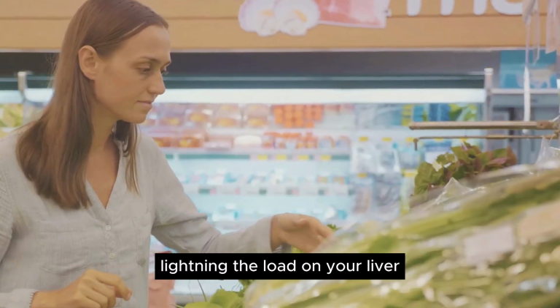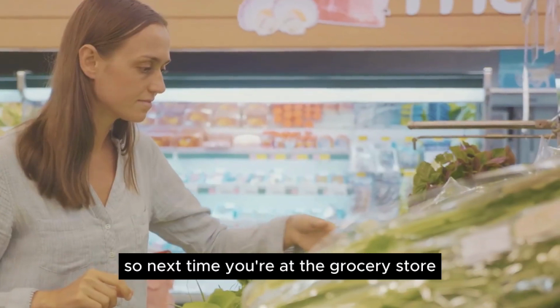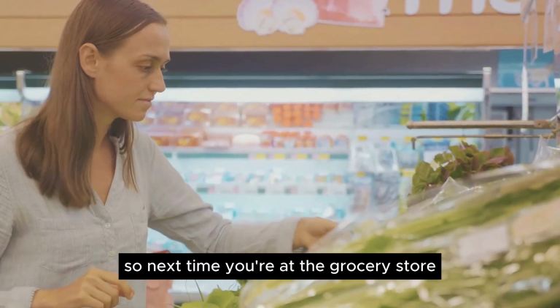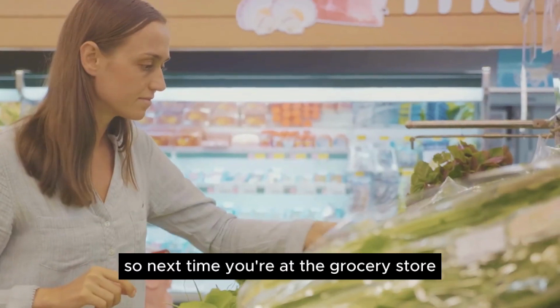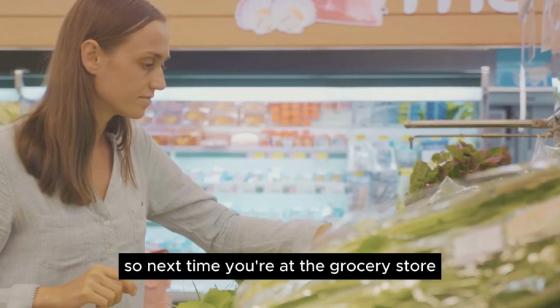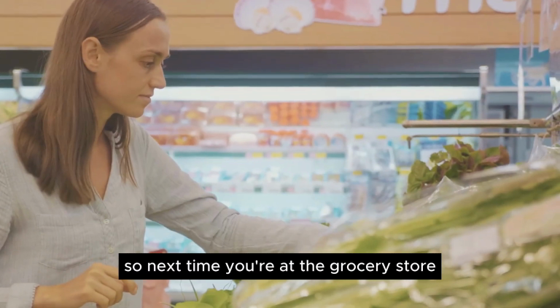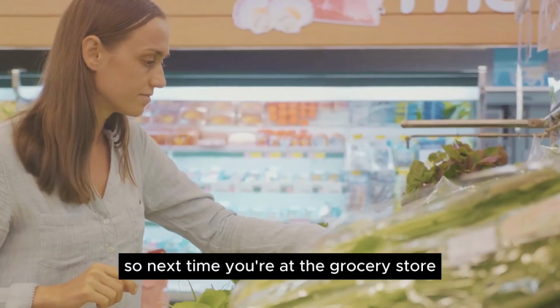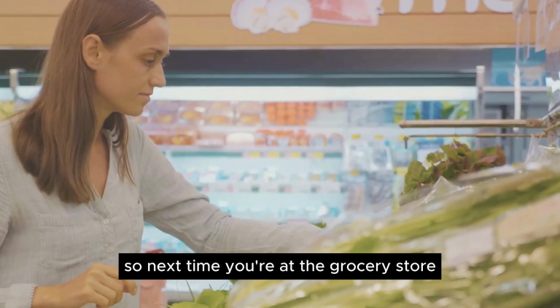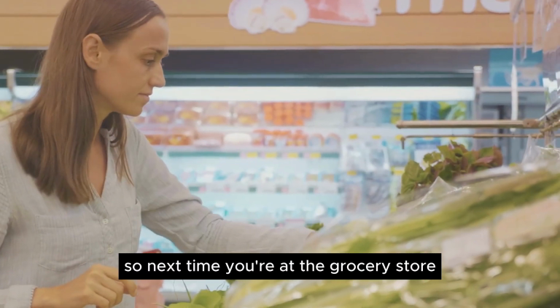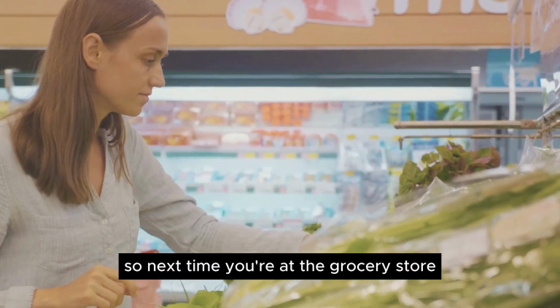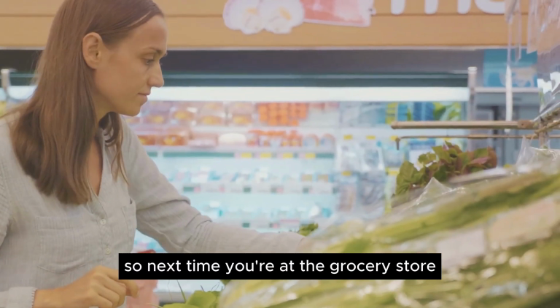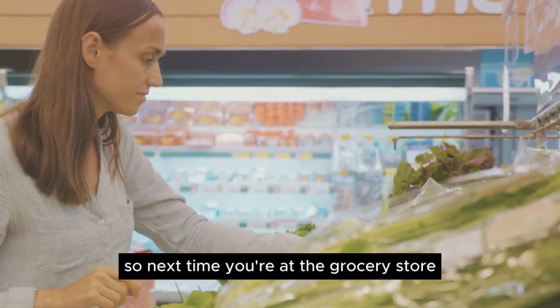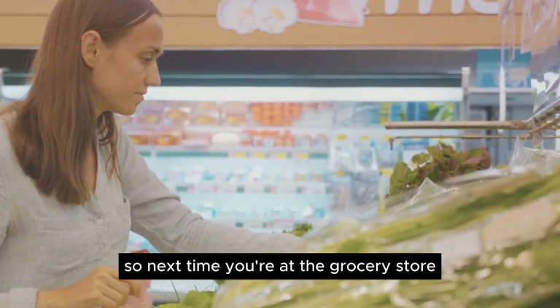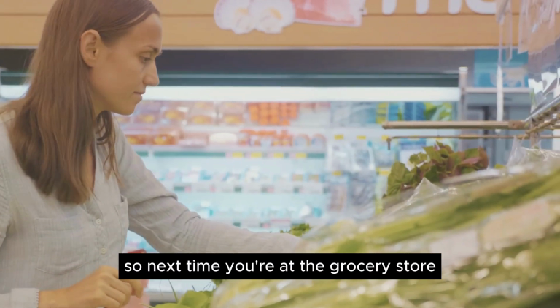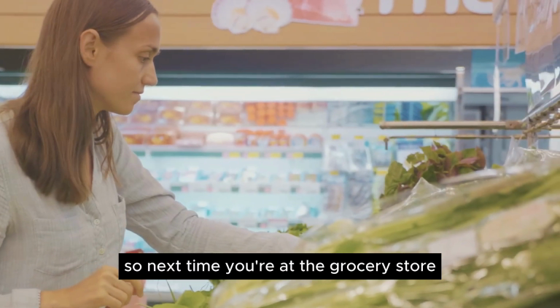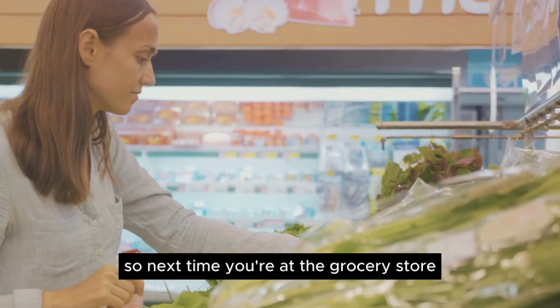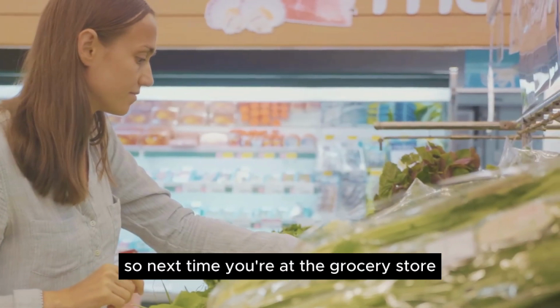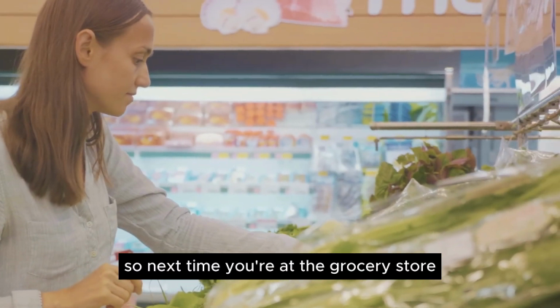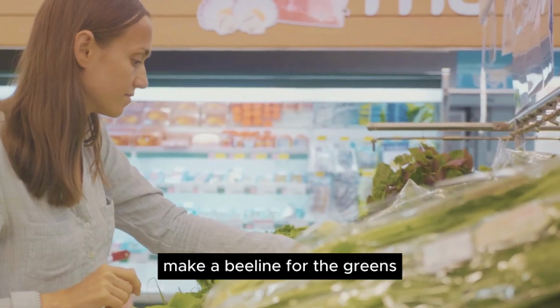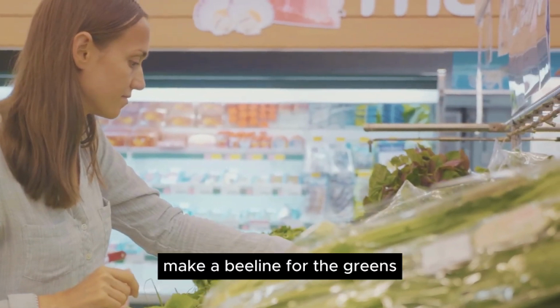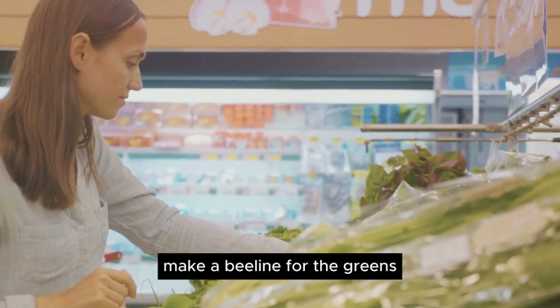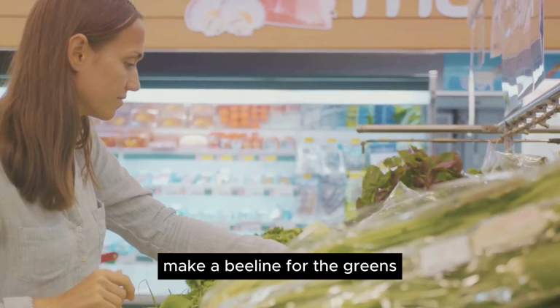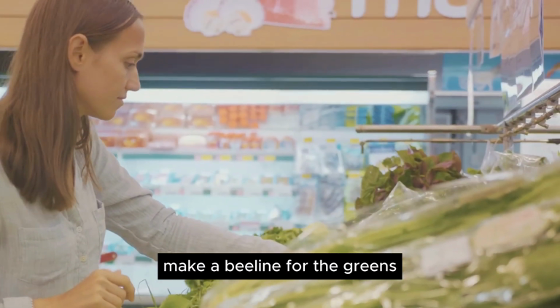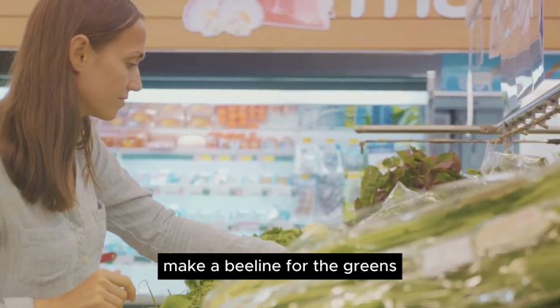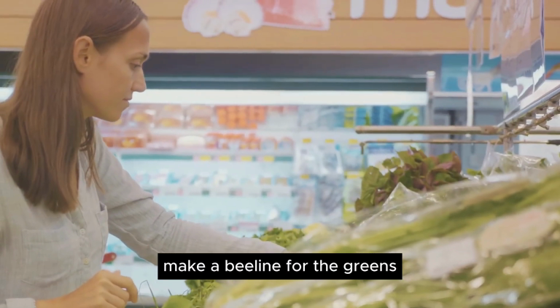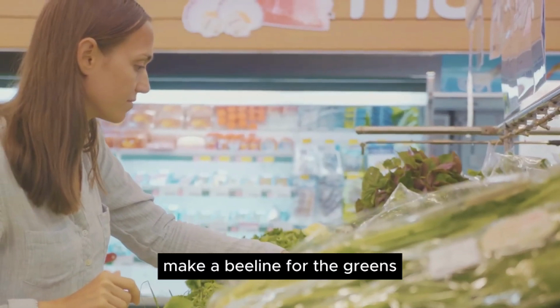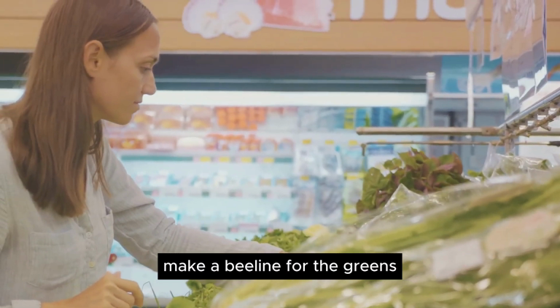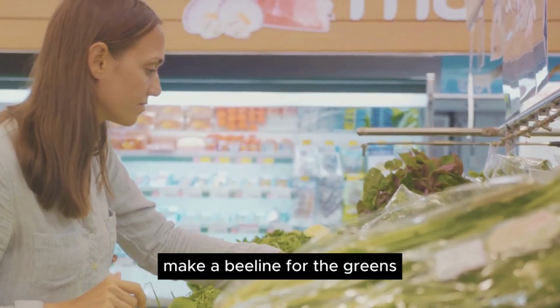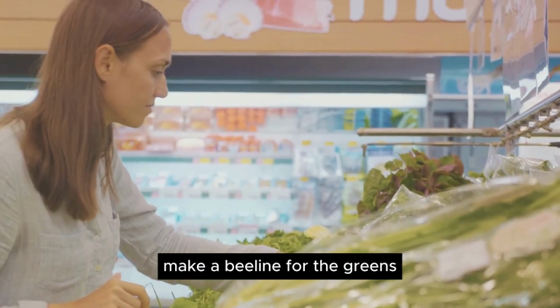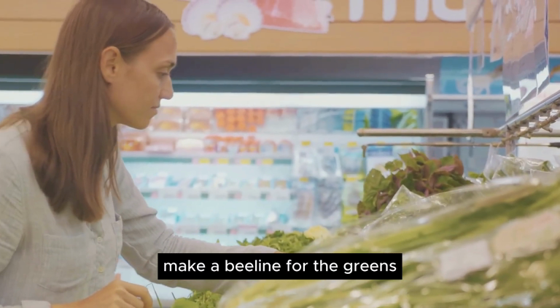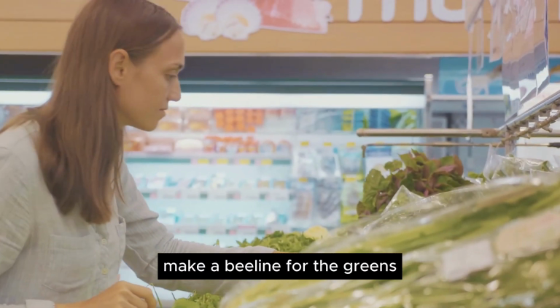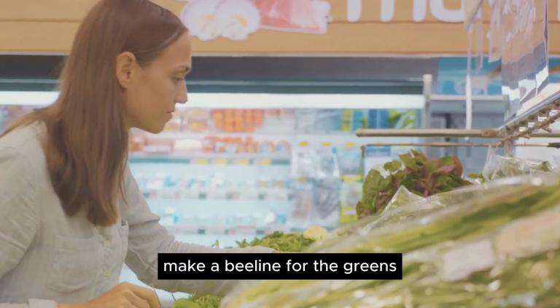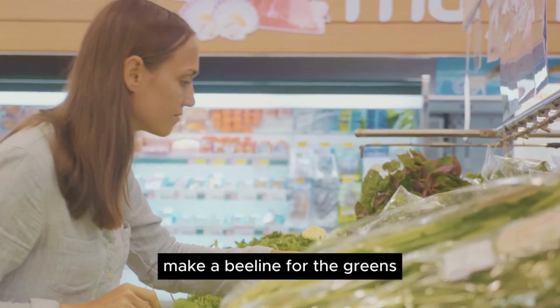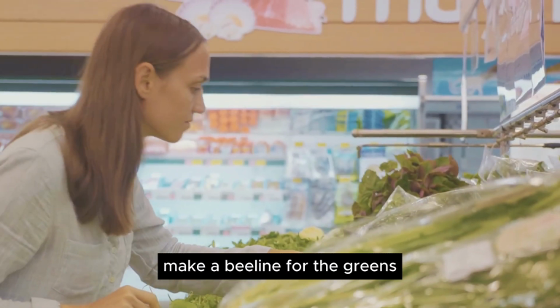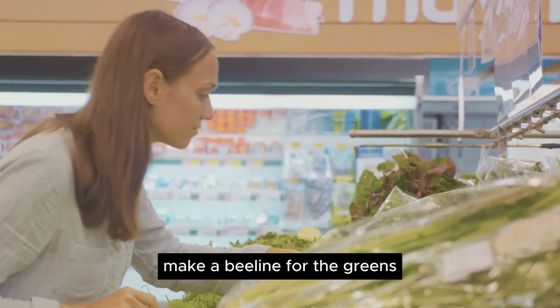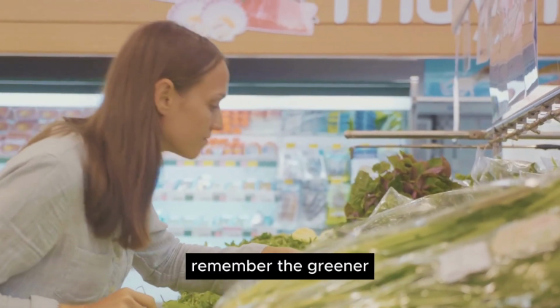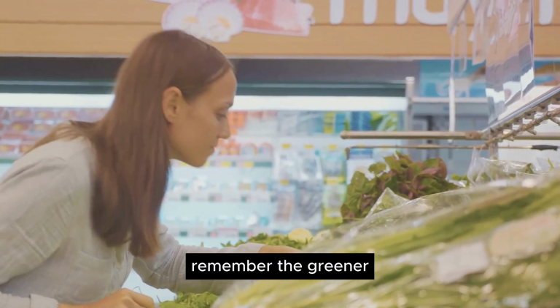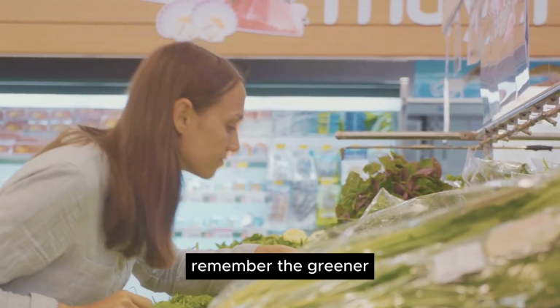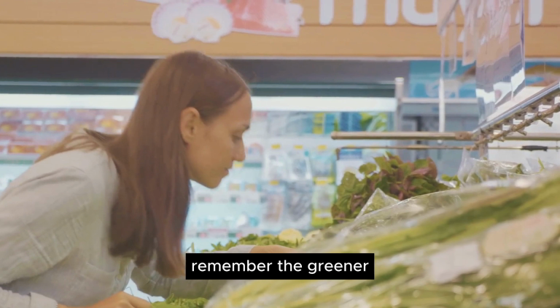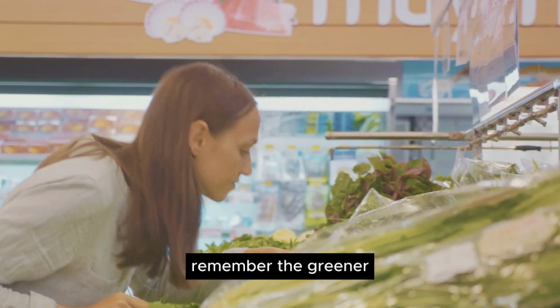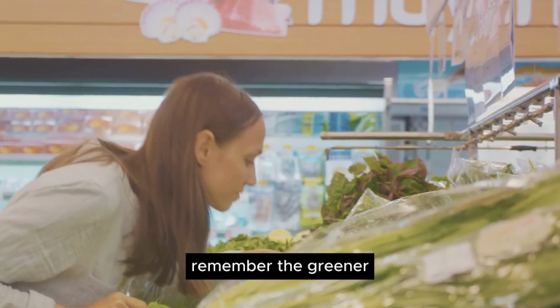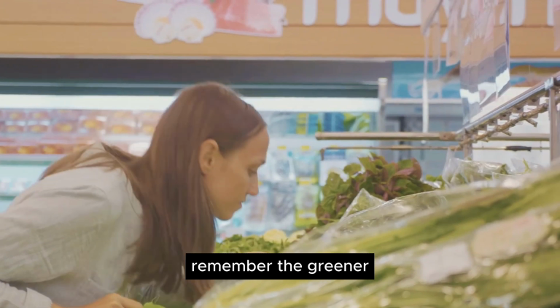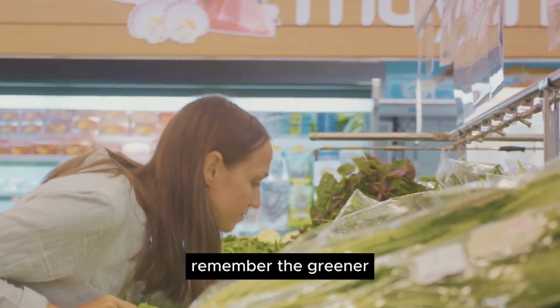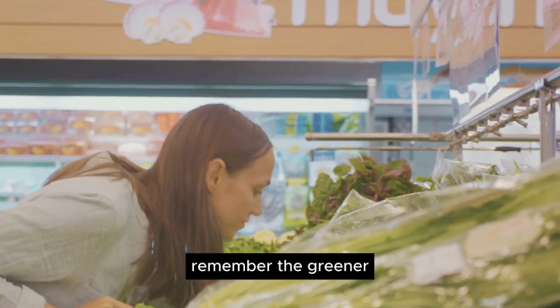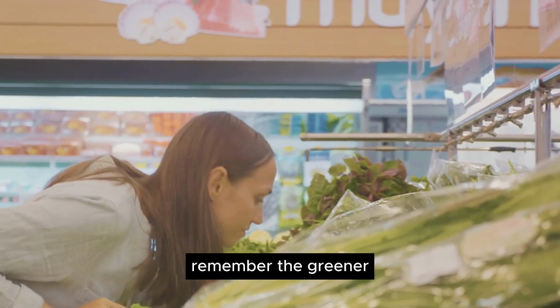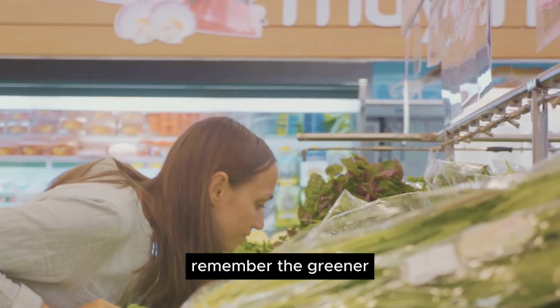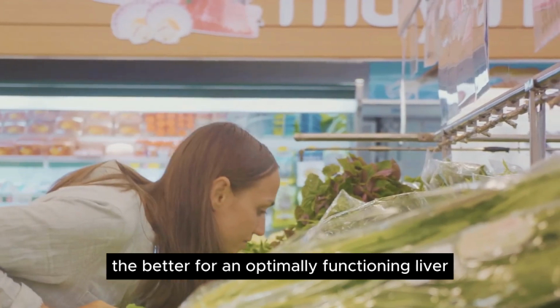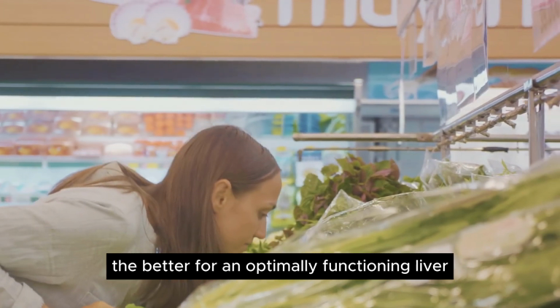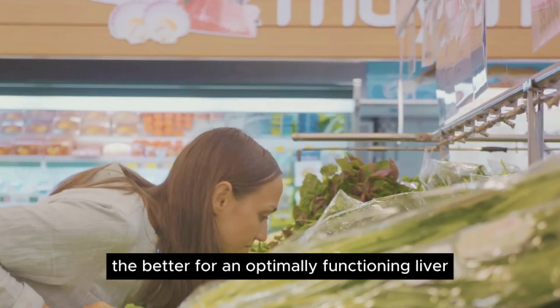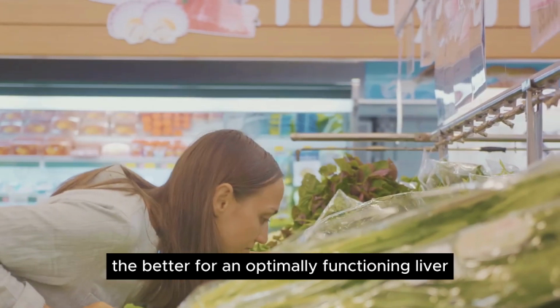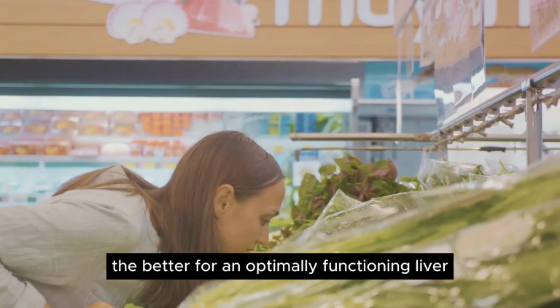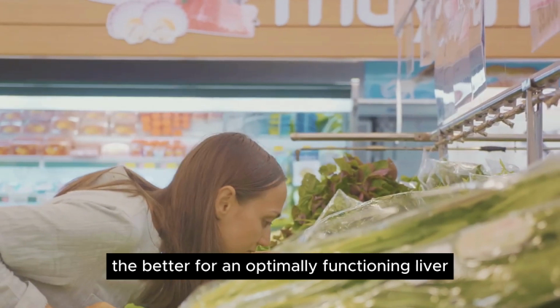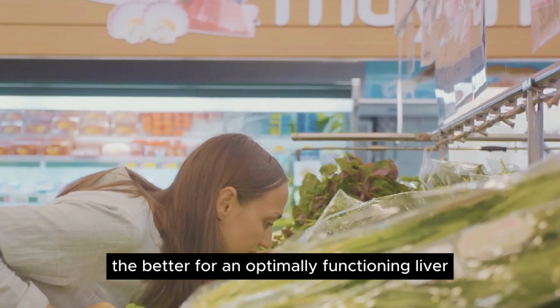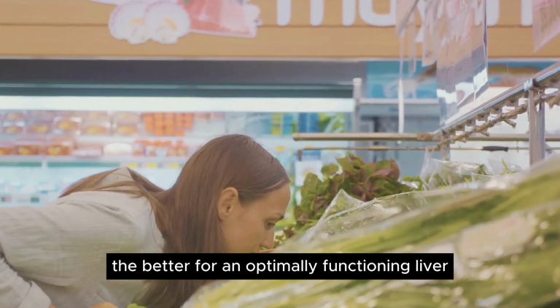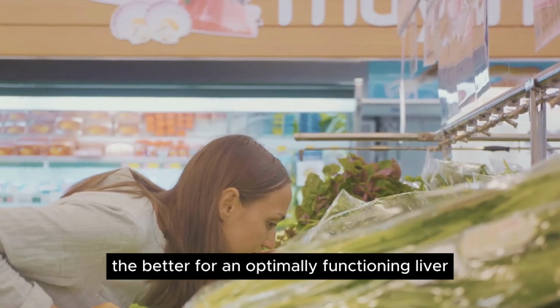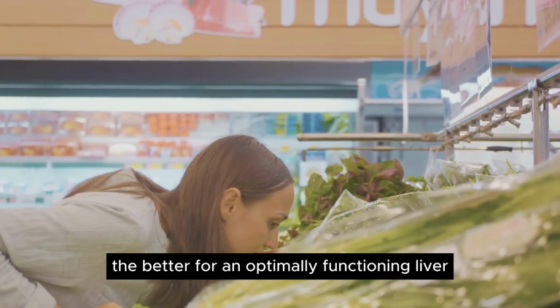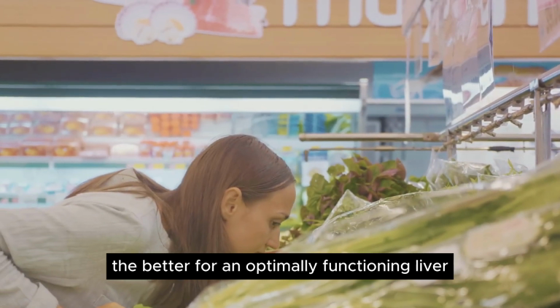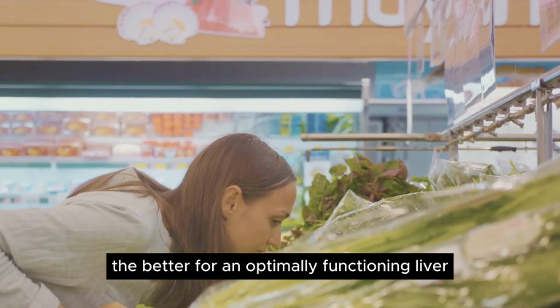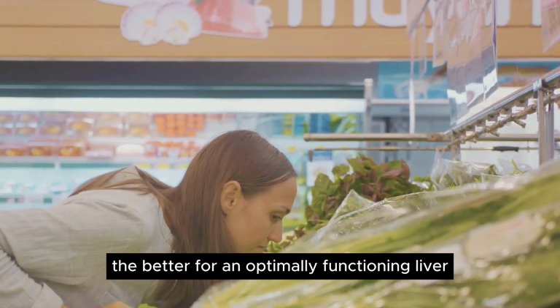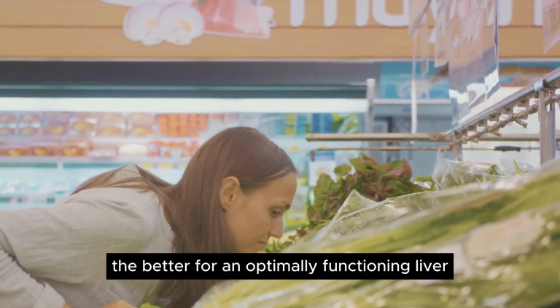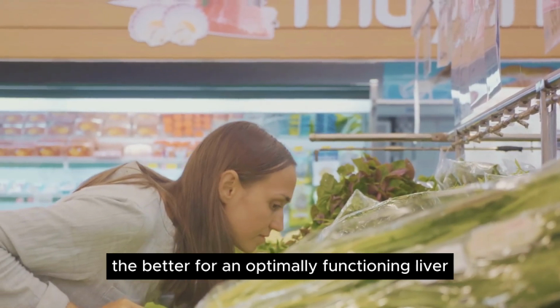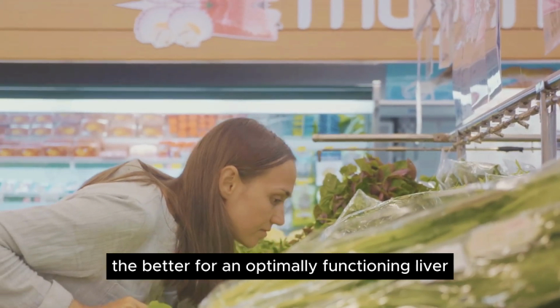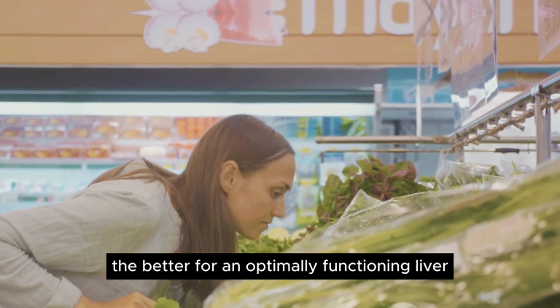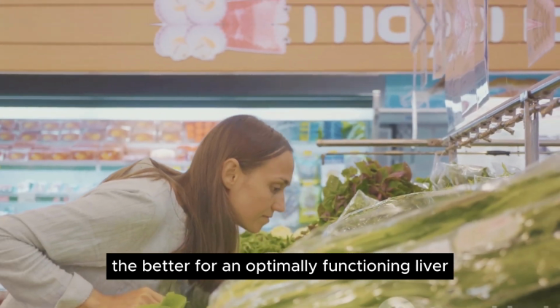So next time you're at the grocery store, make a beeline for the greens. Remember, the greener the better for an optimally functioning liver.